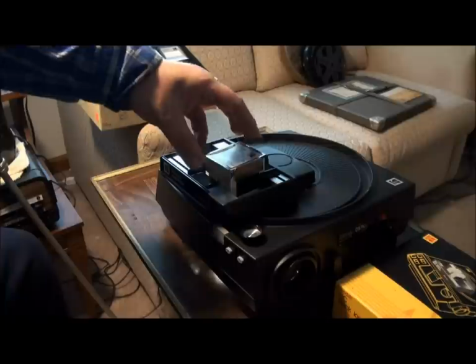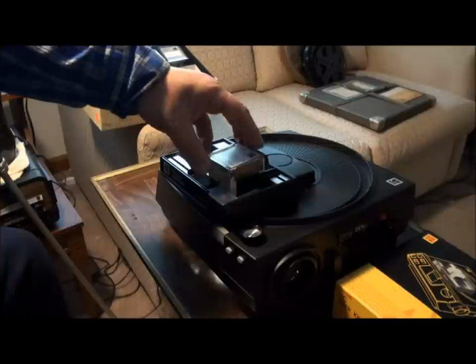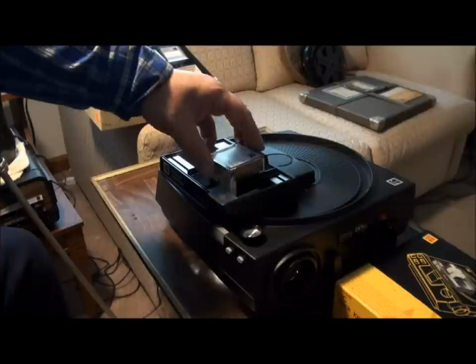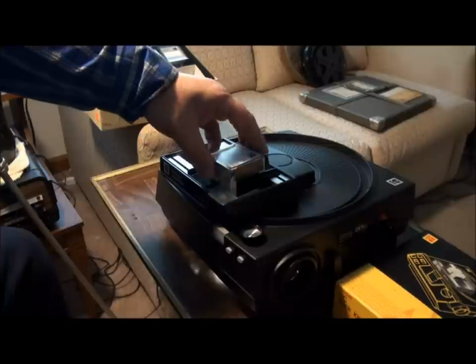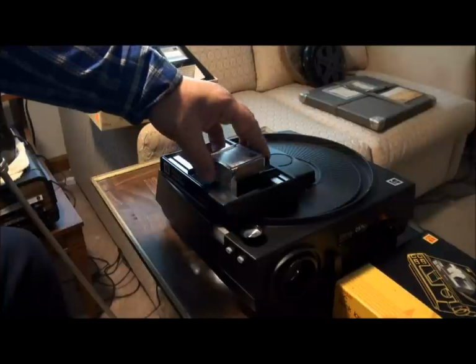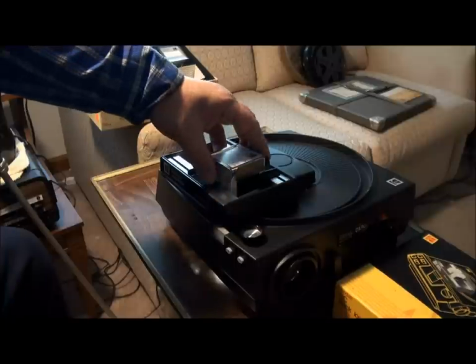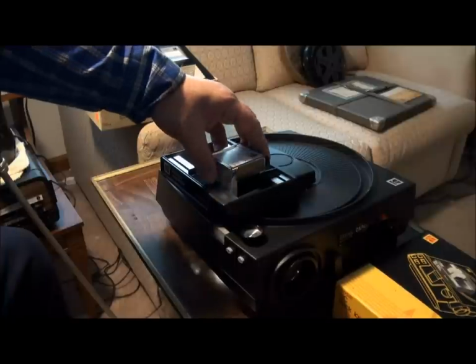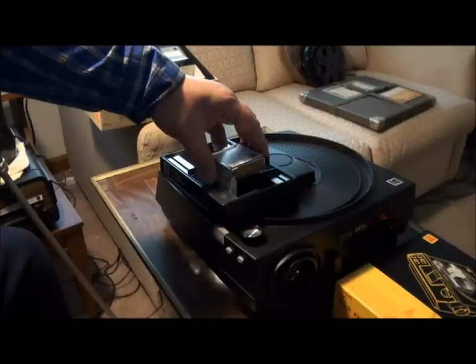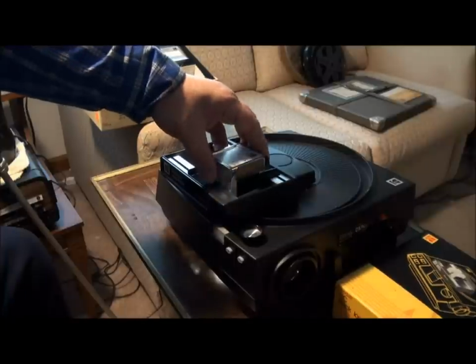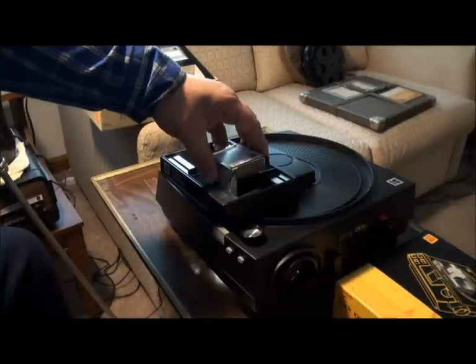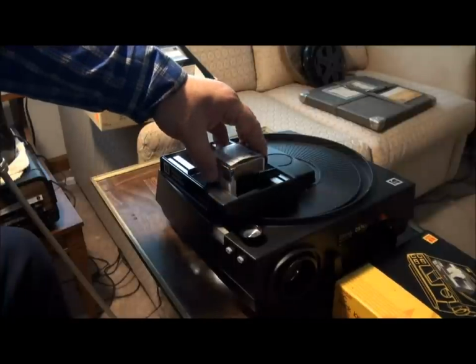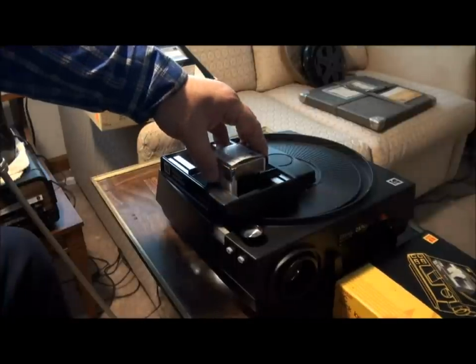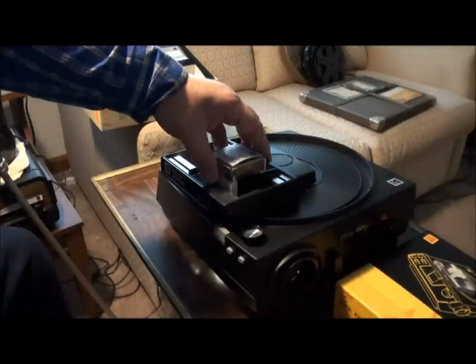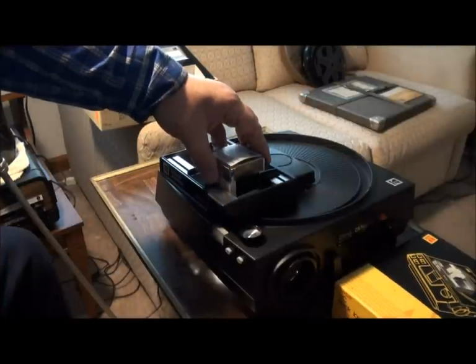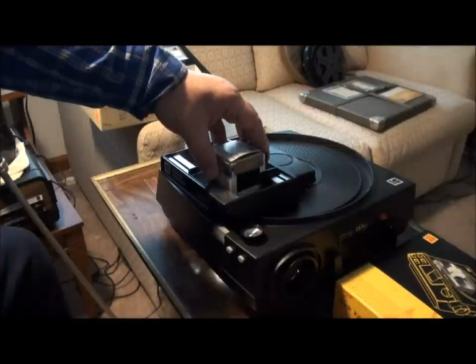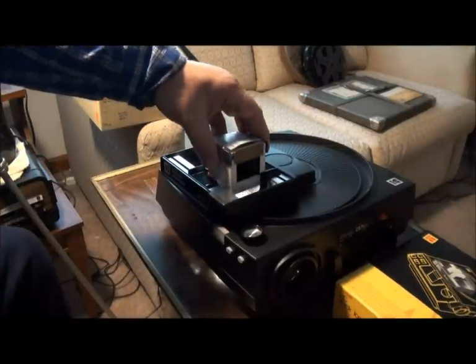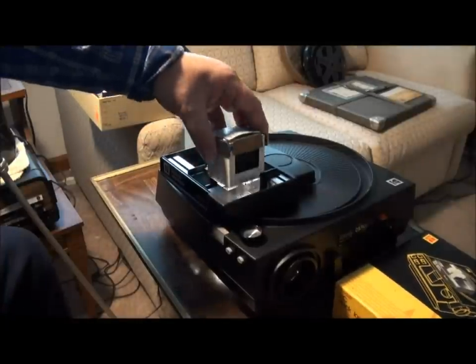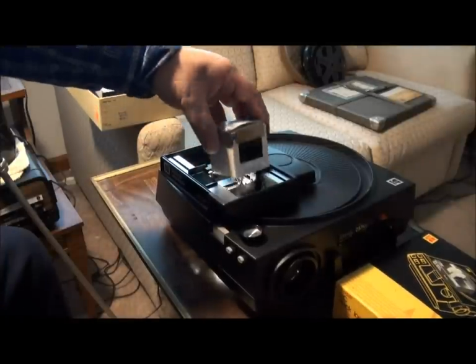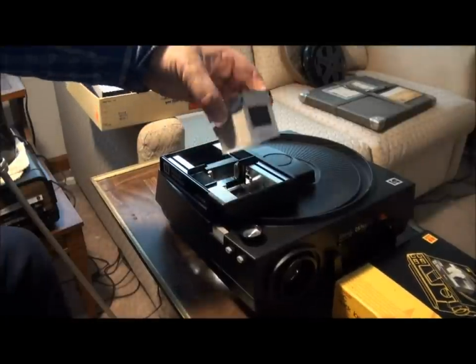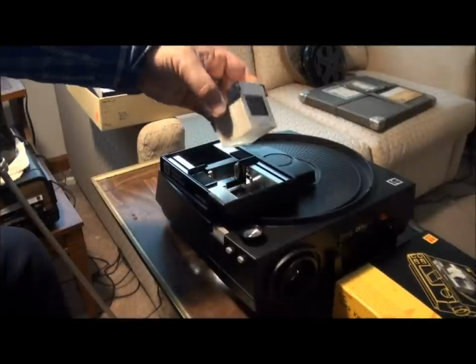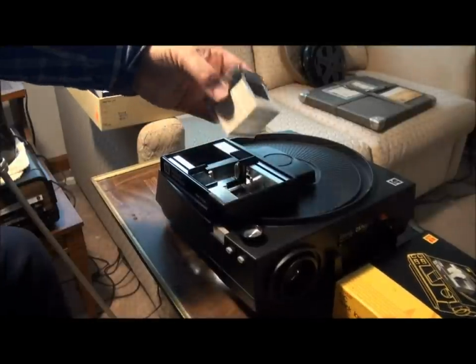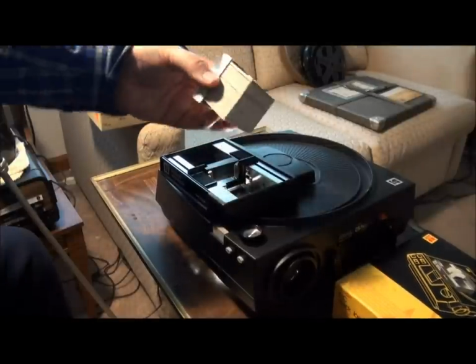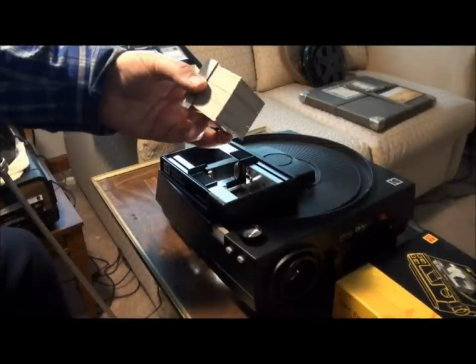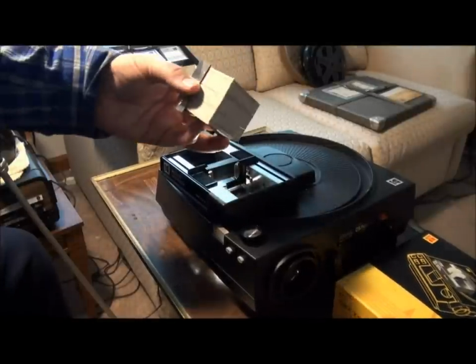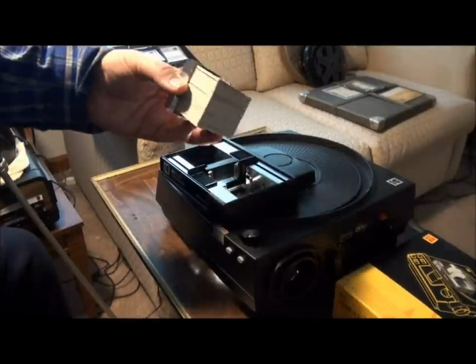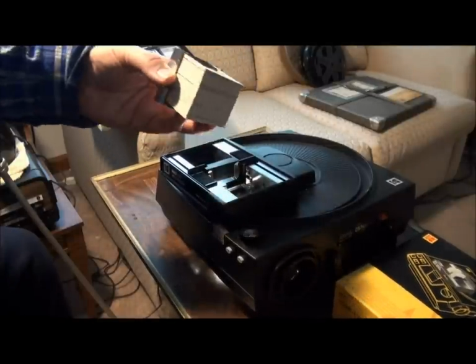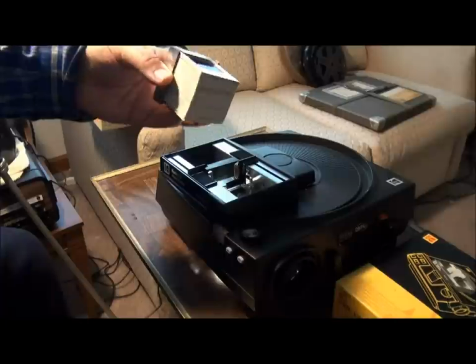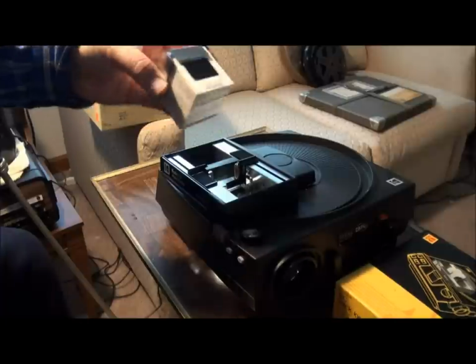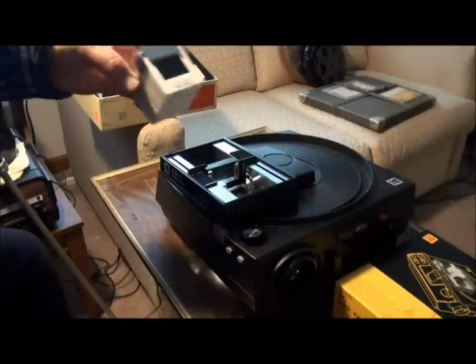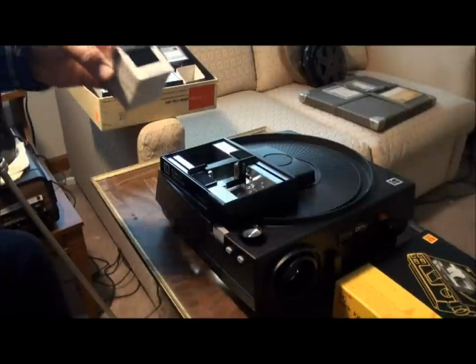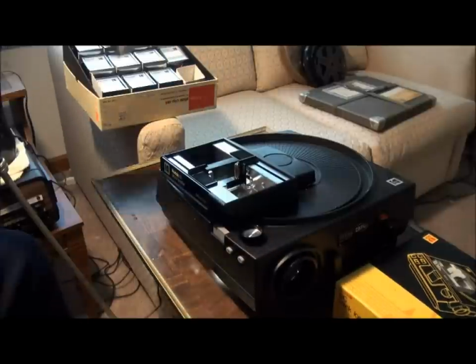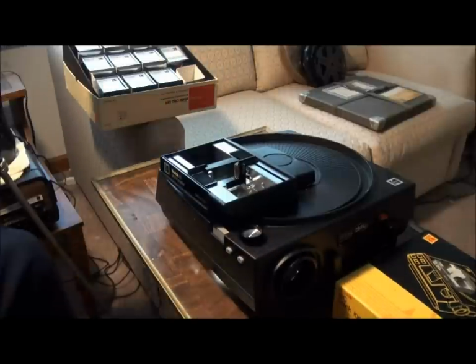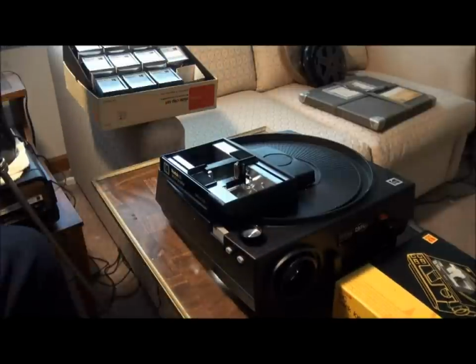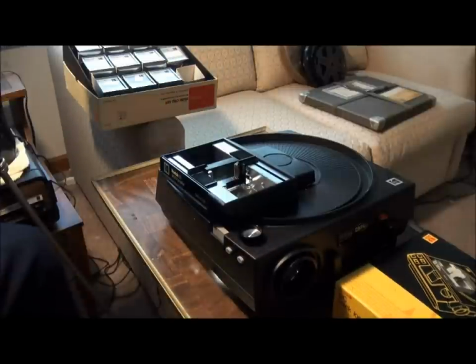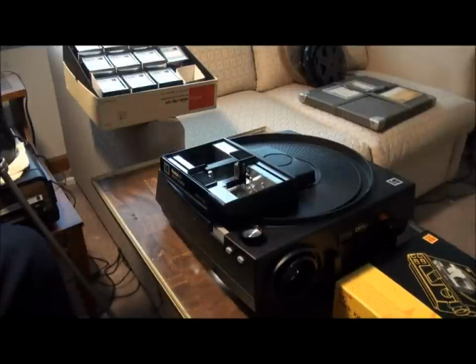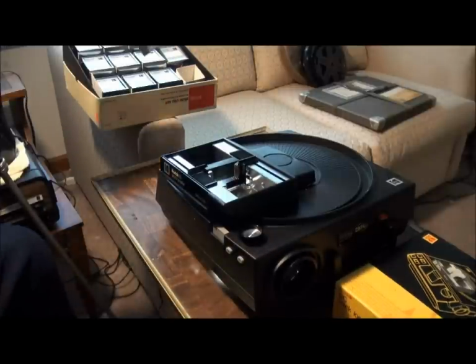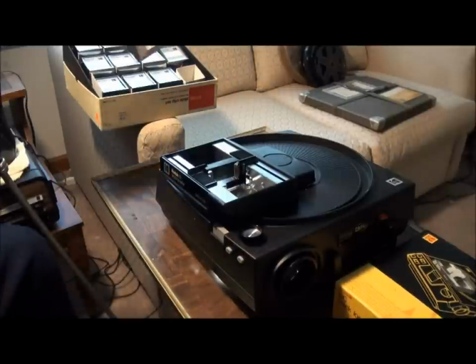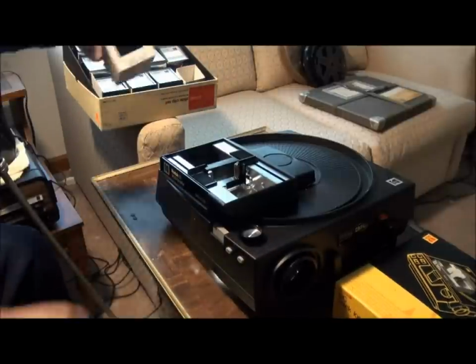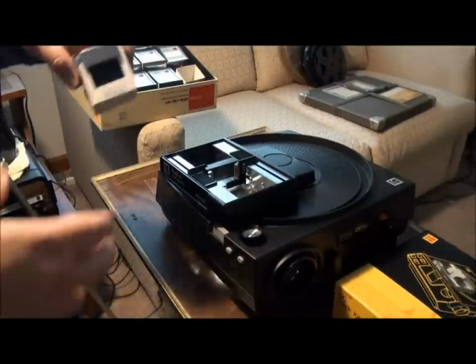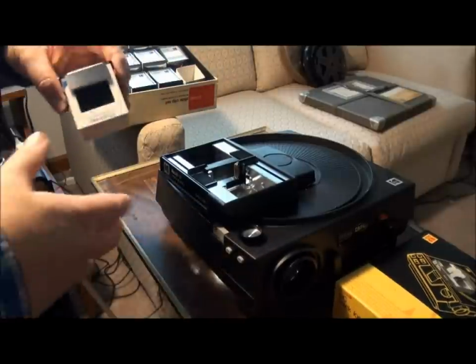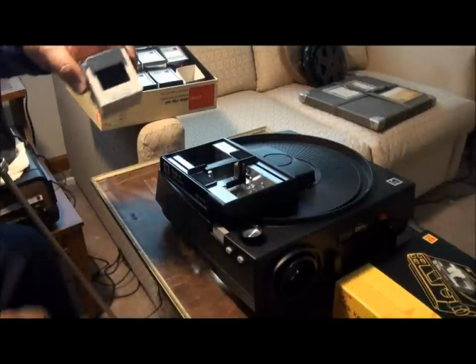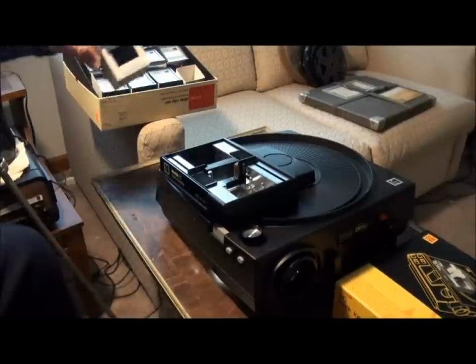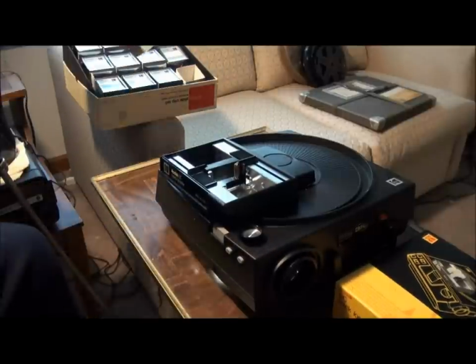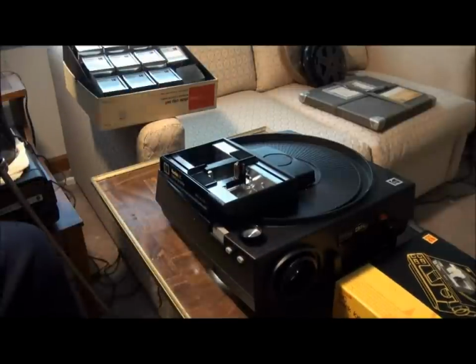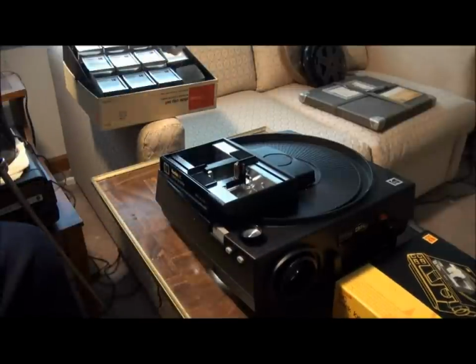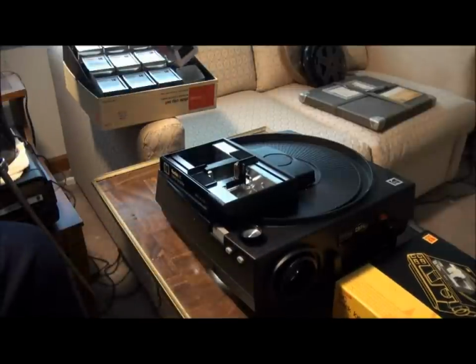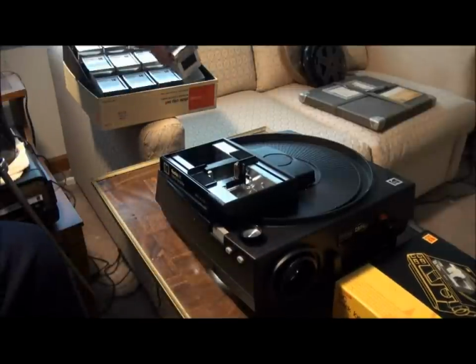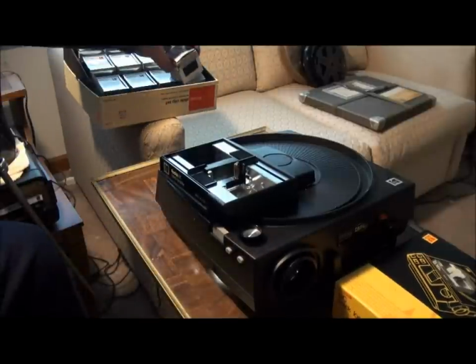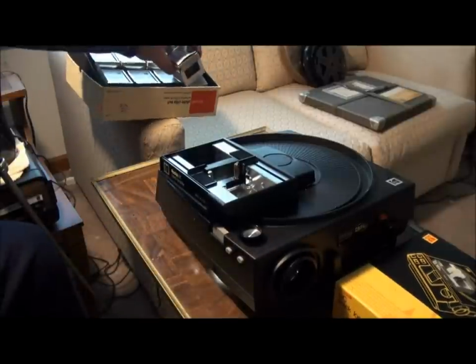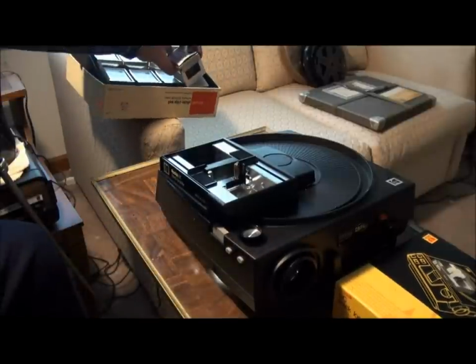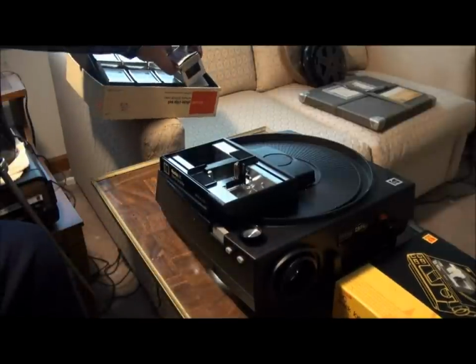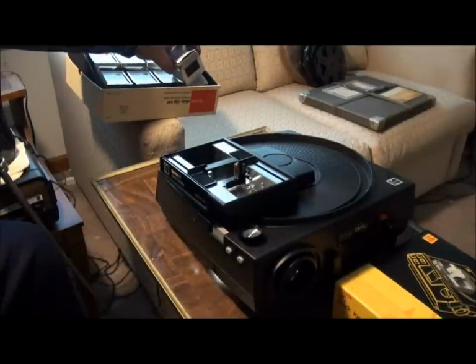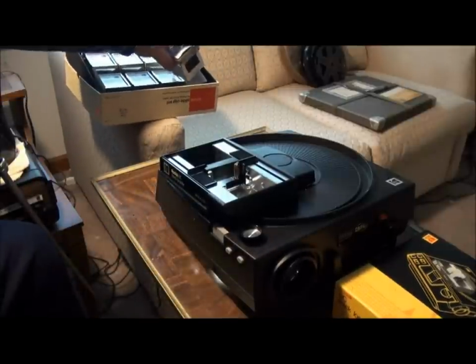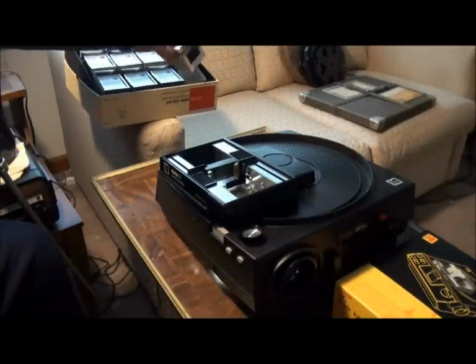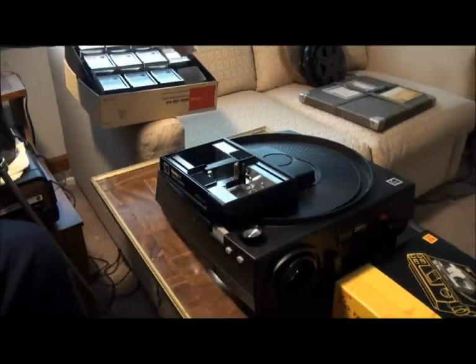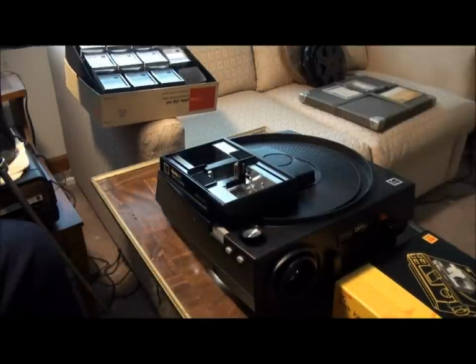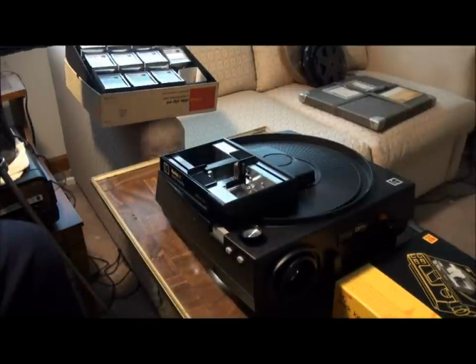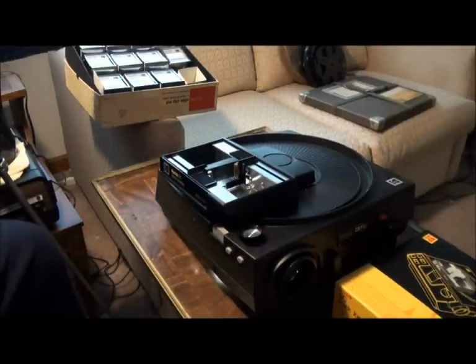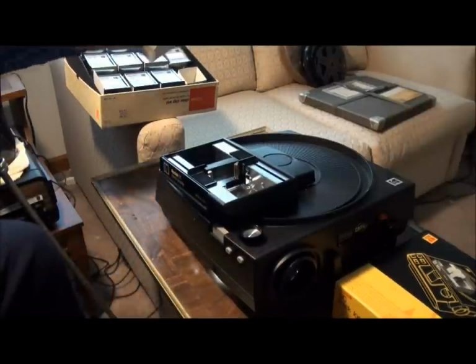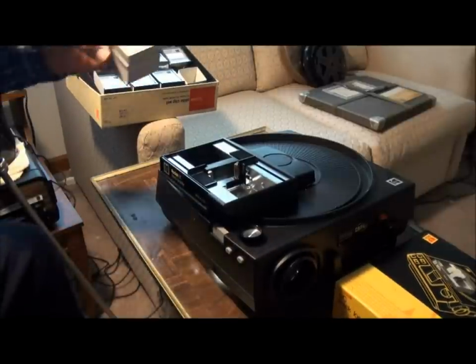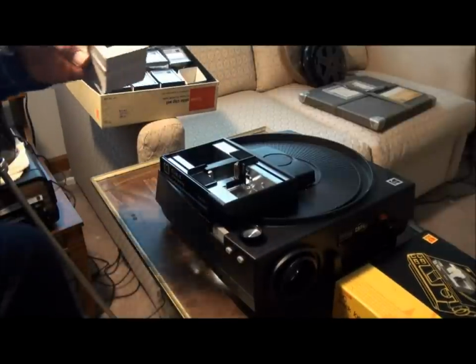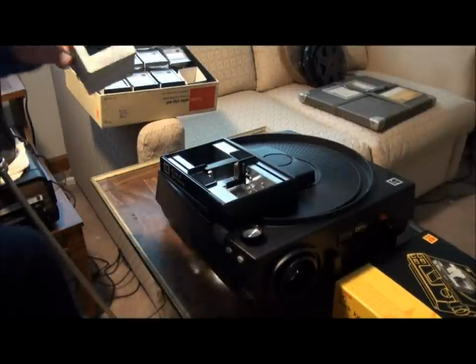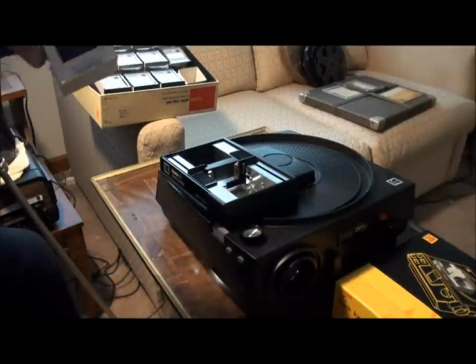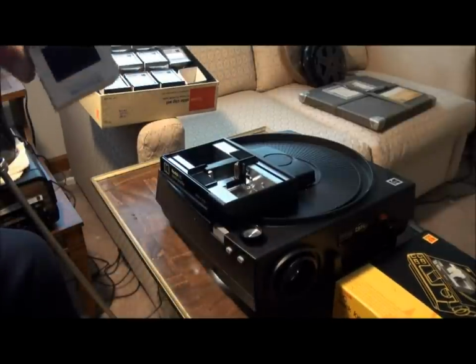This clip will follow all the way through the stack loader and come out the other side. When you're done, you pinch it and lift them out, and then you can just take them over here and store them back in the box.